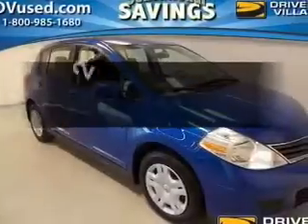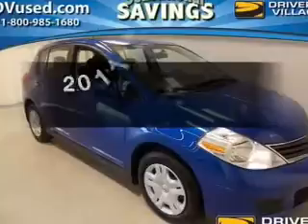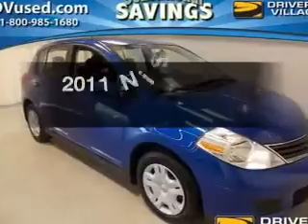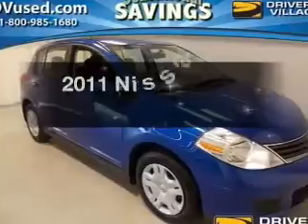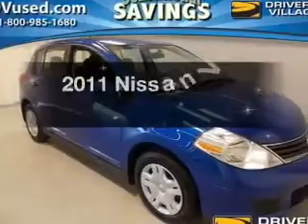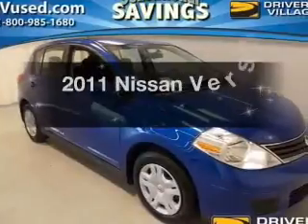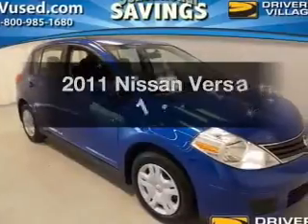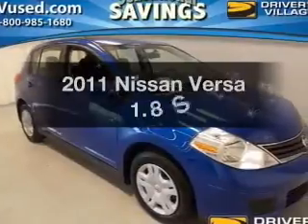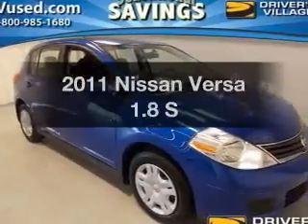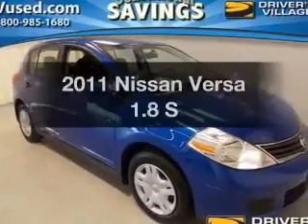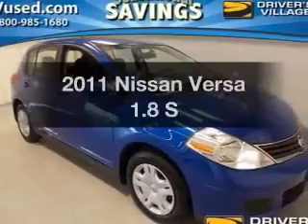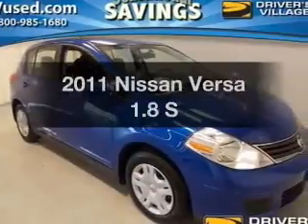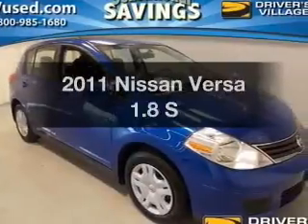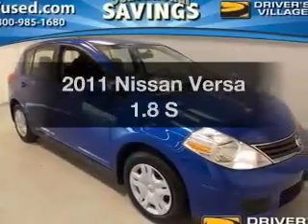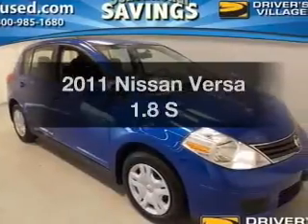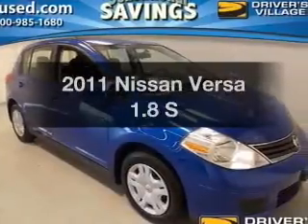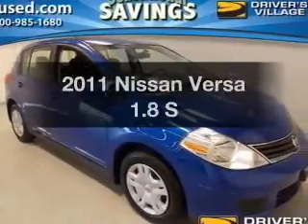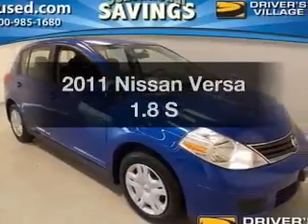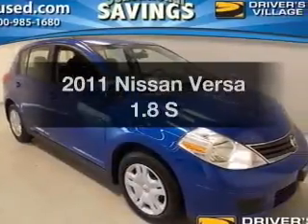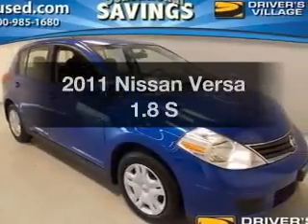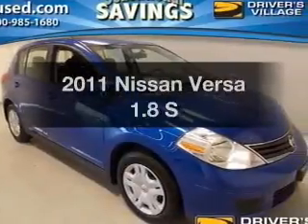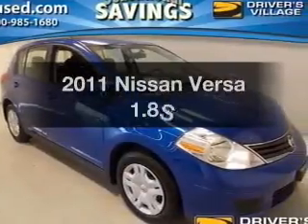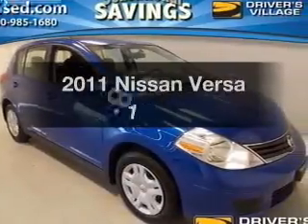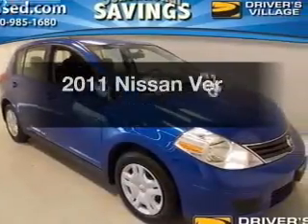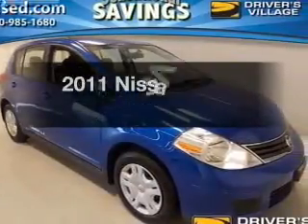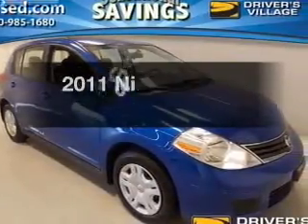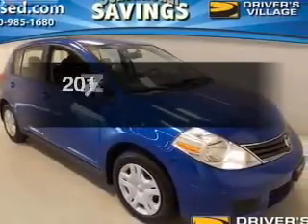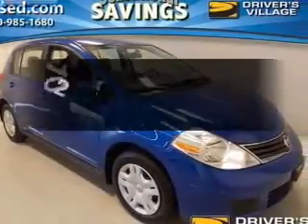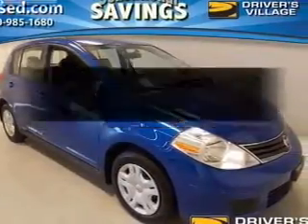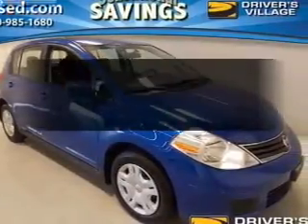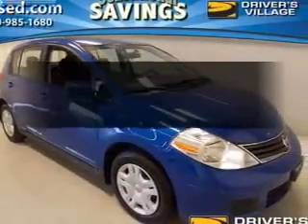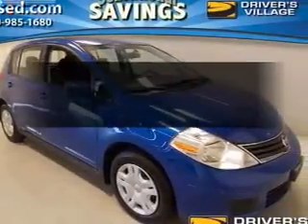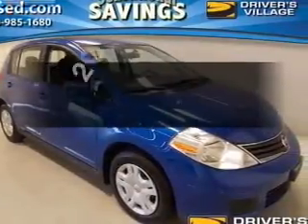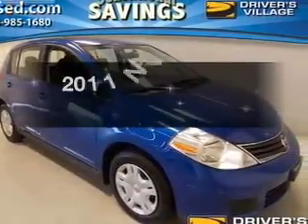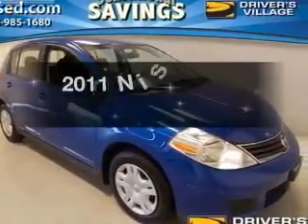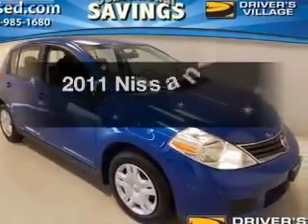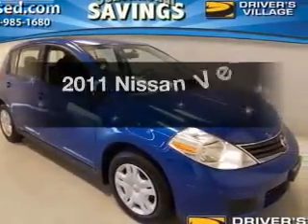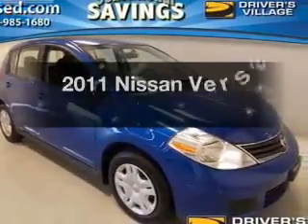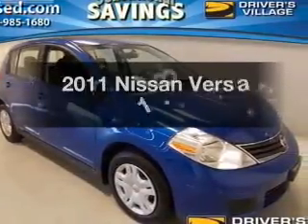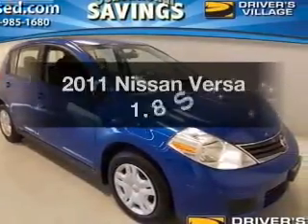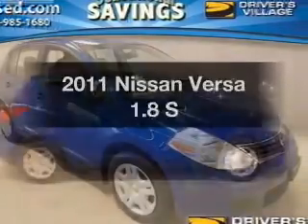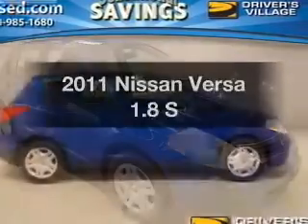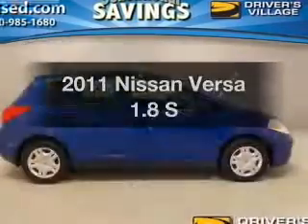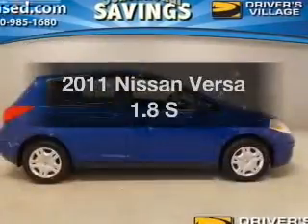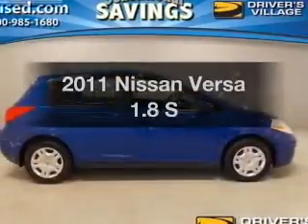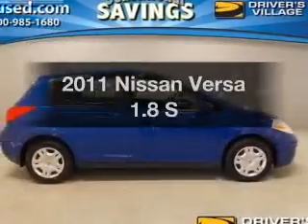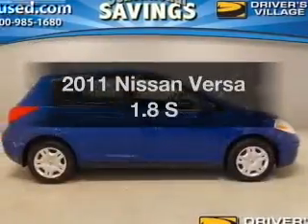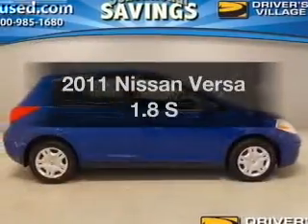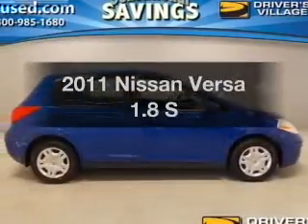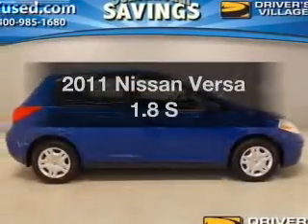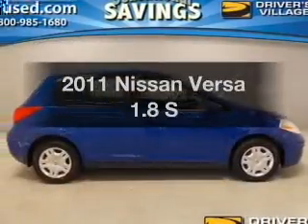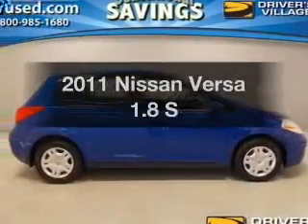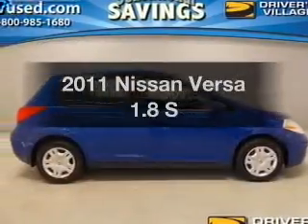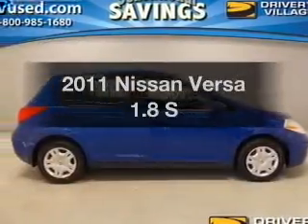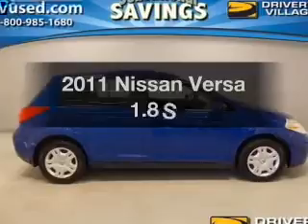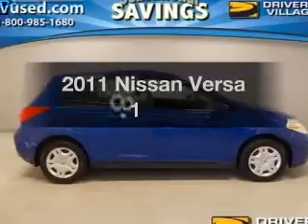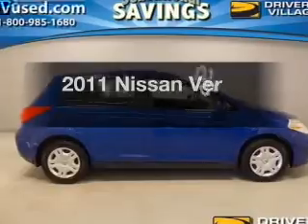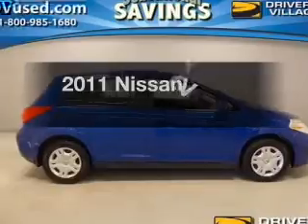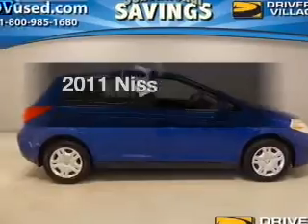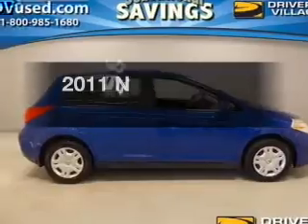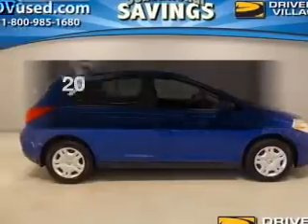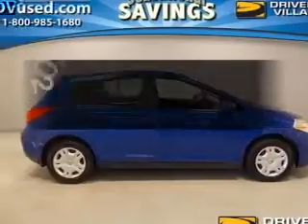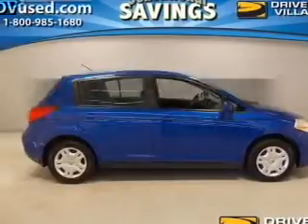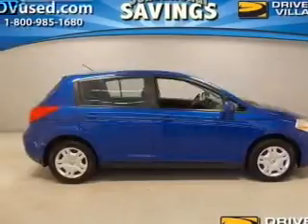Introducing the 2011 Nissan Versa. Travel the roads in style and comfort in this great vehicle.